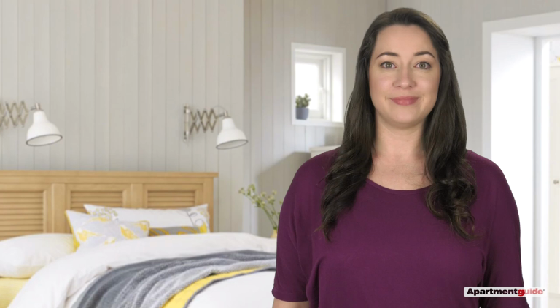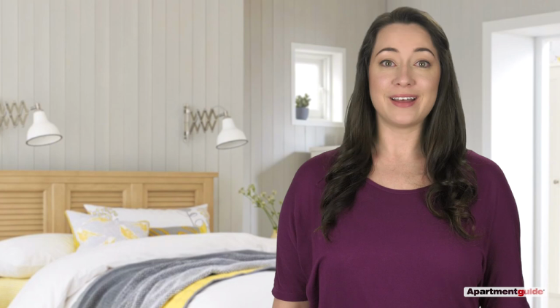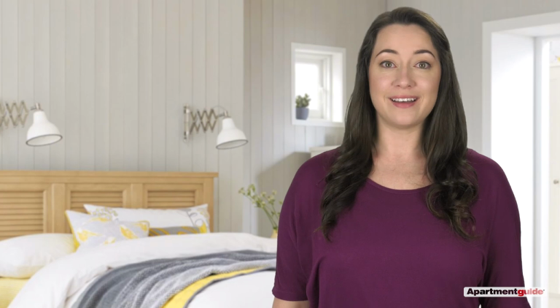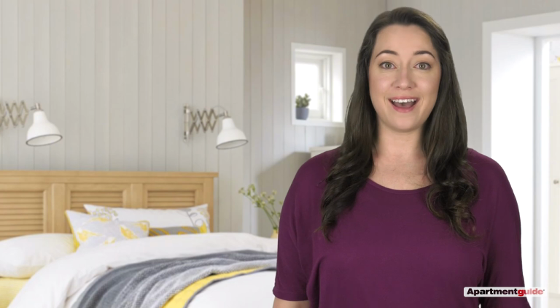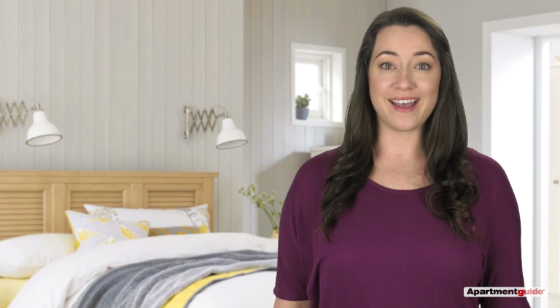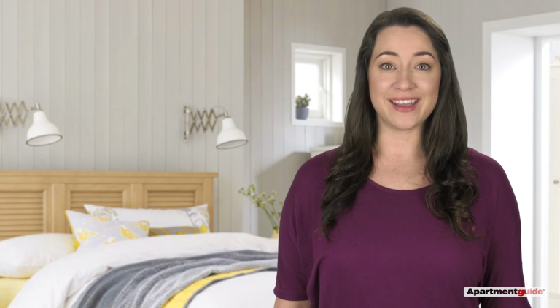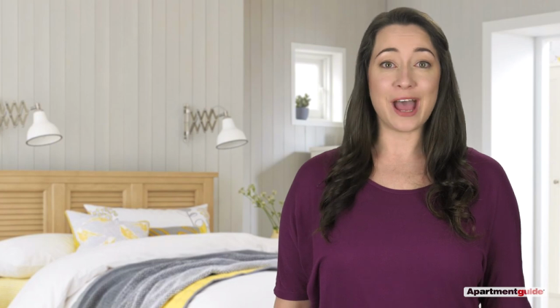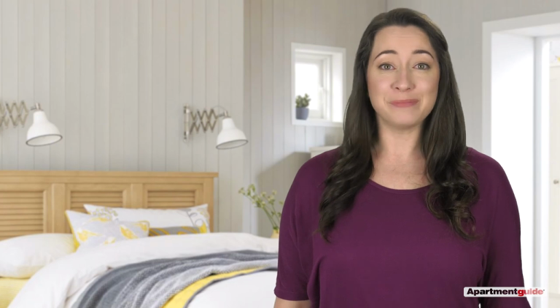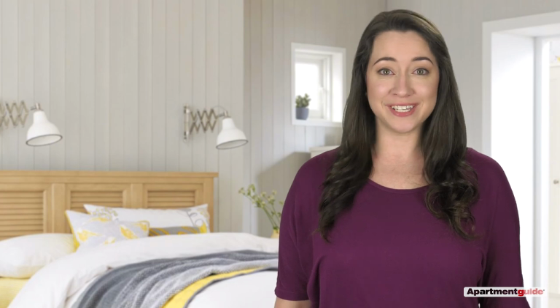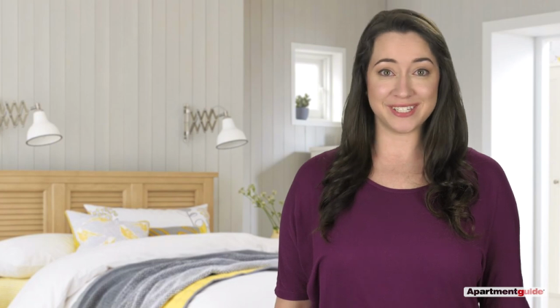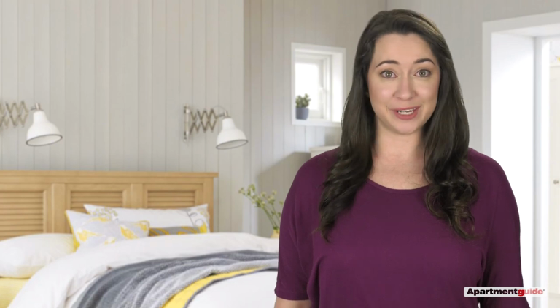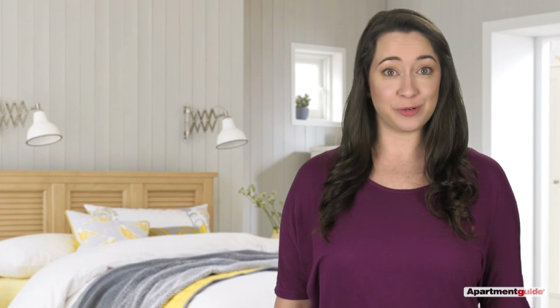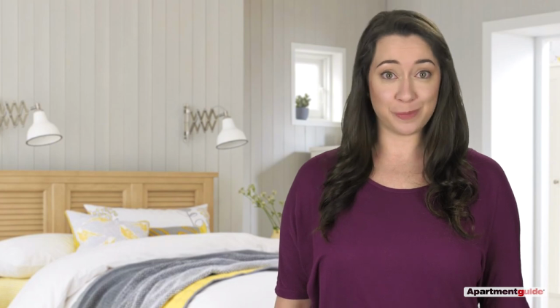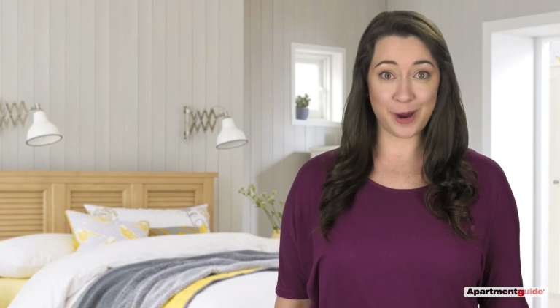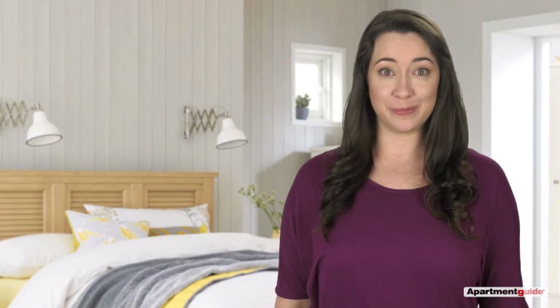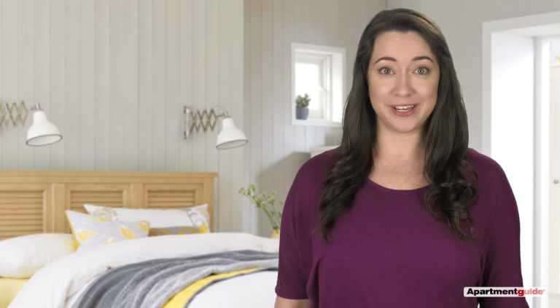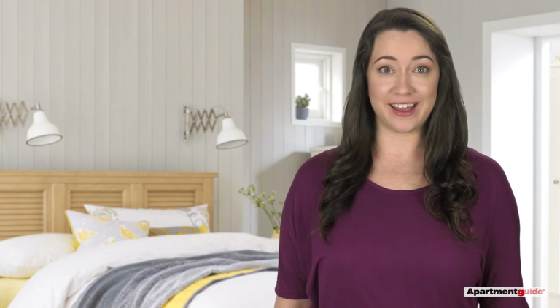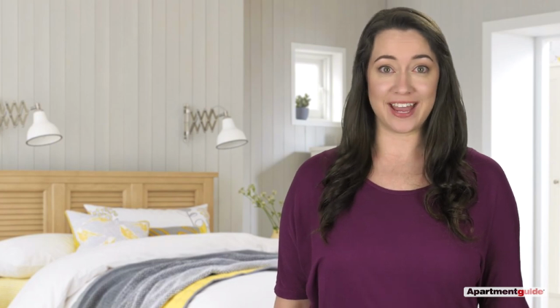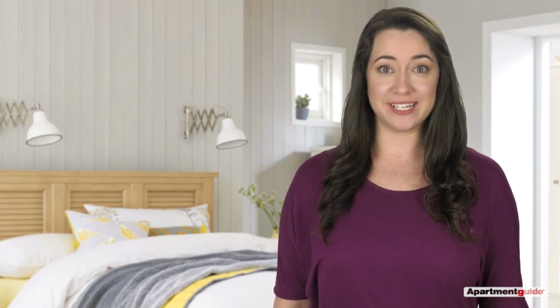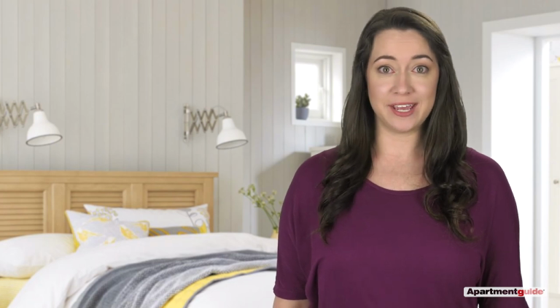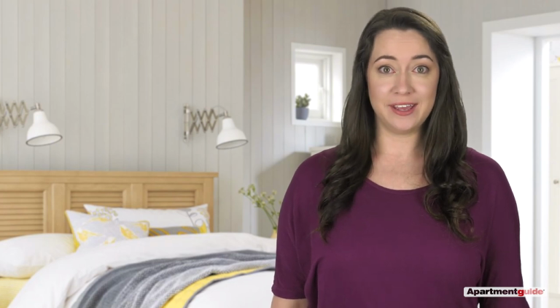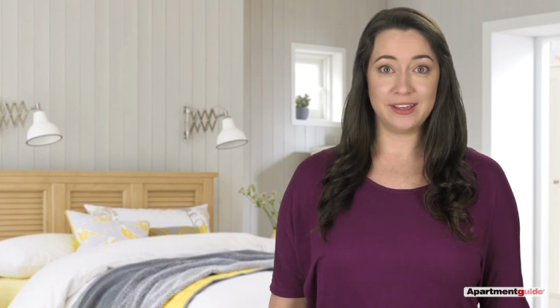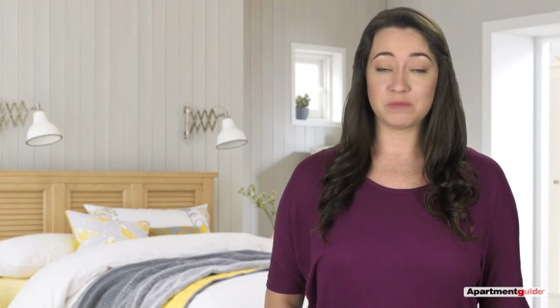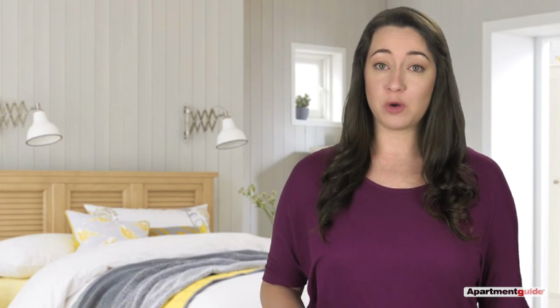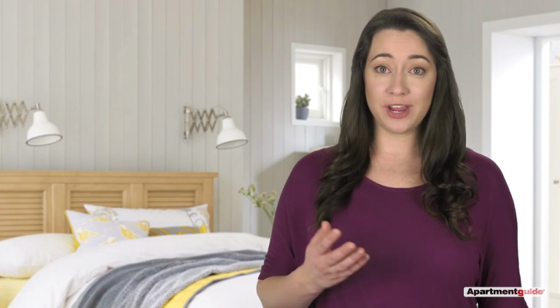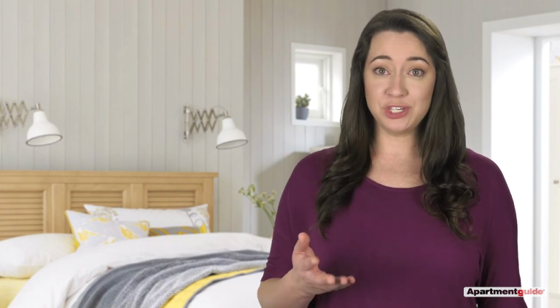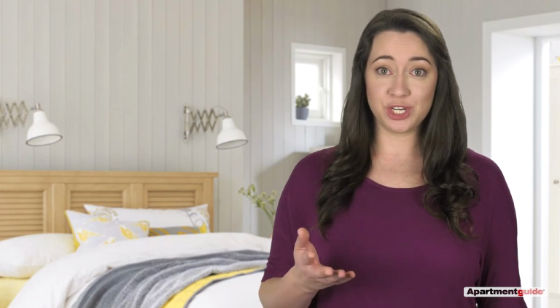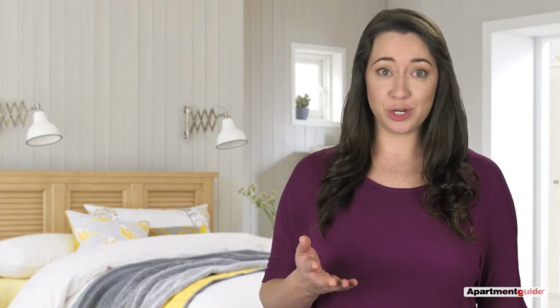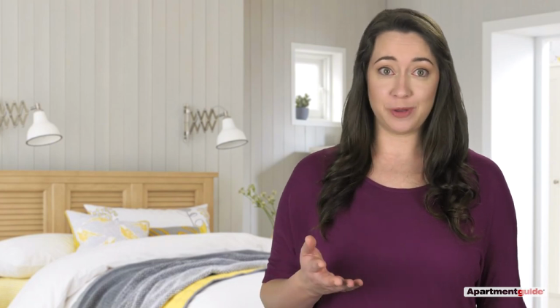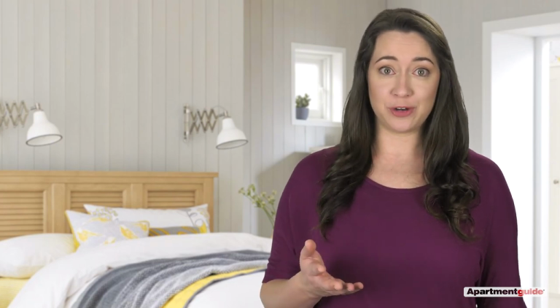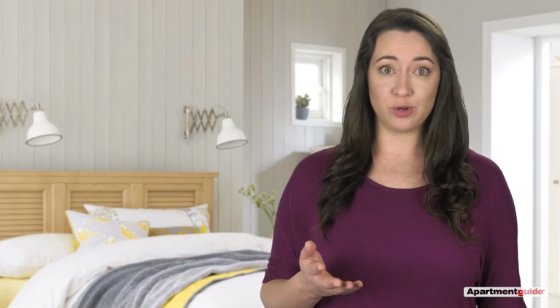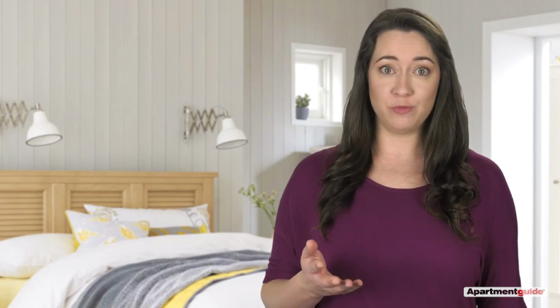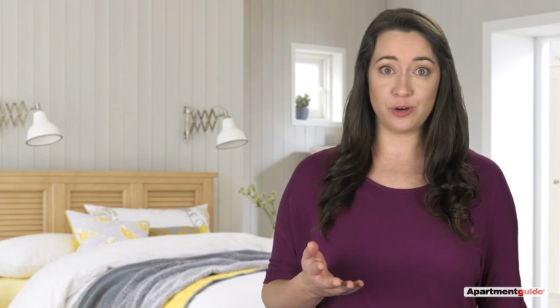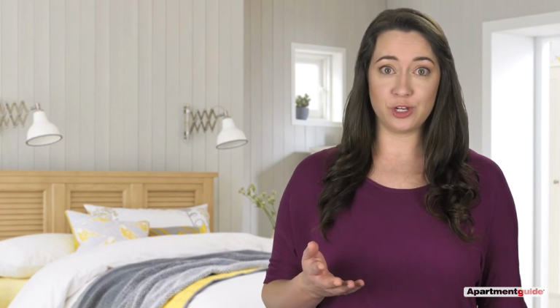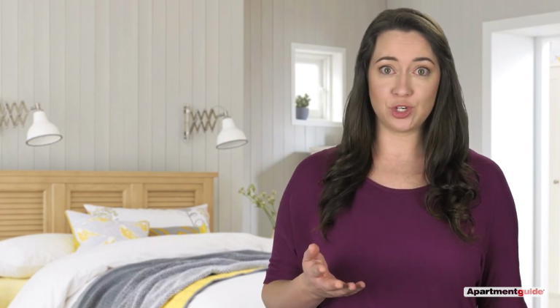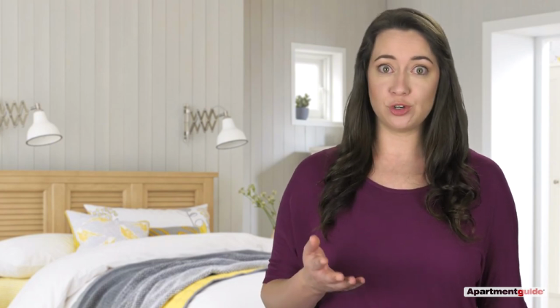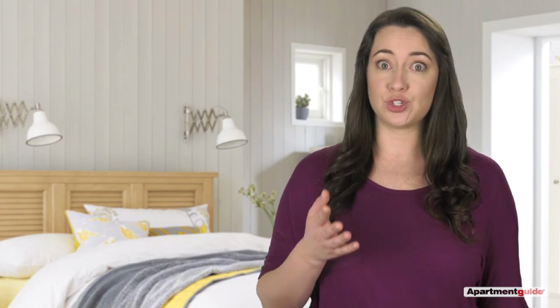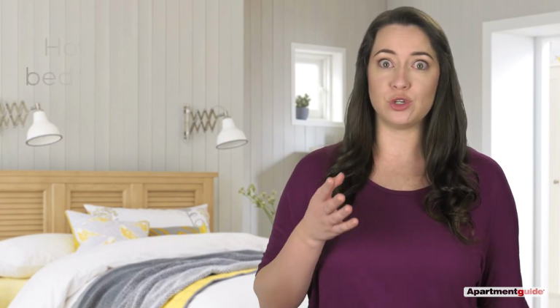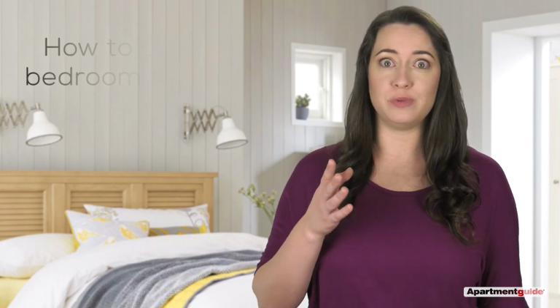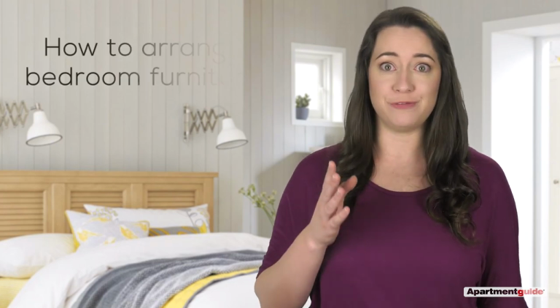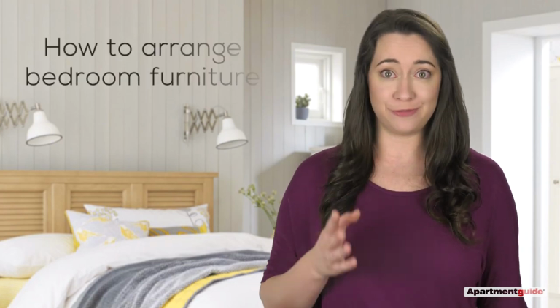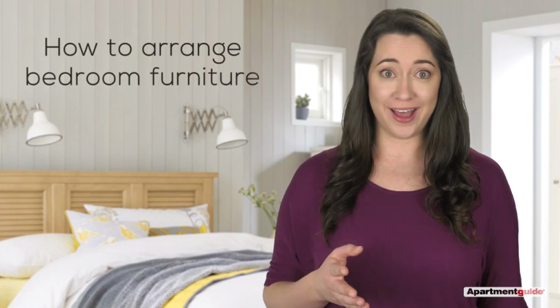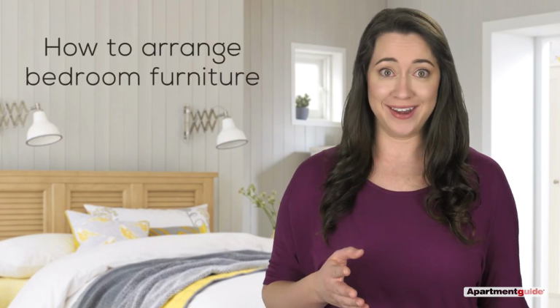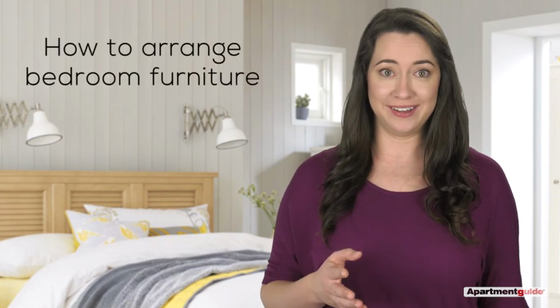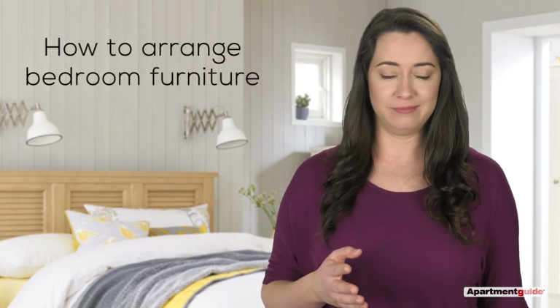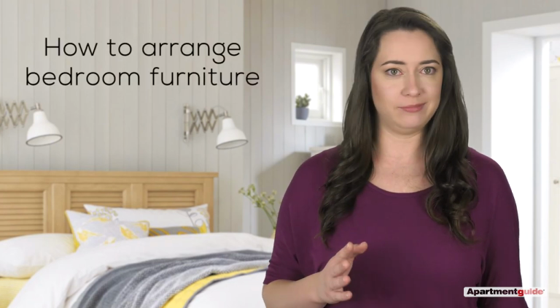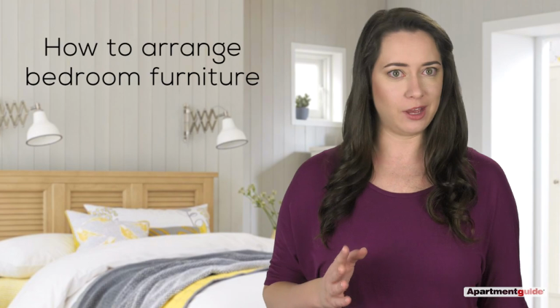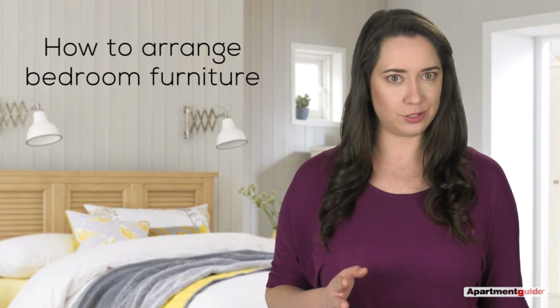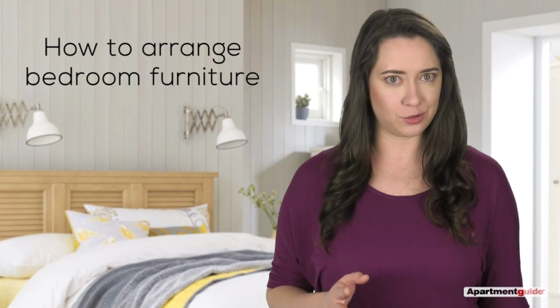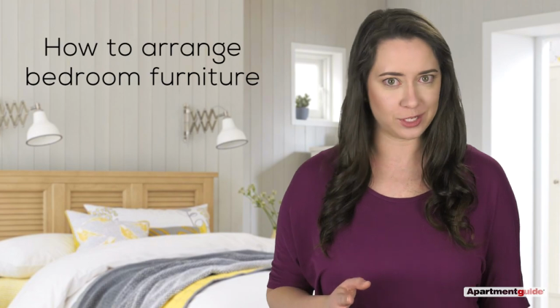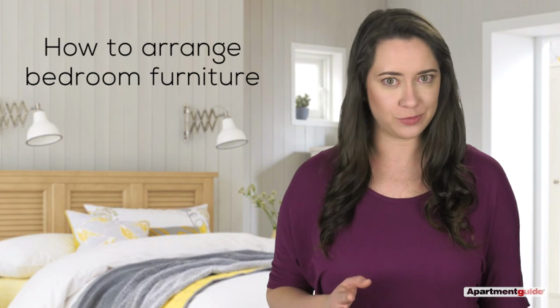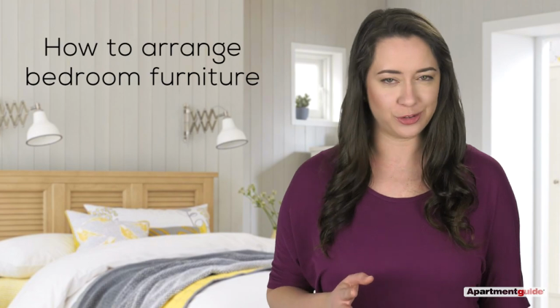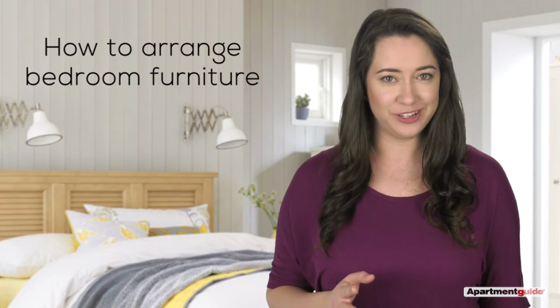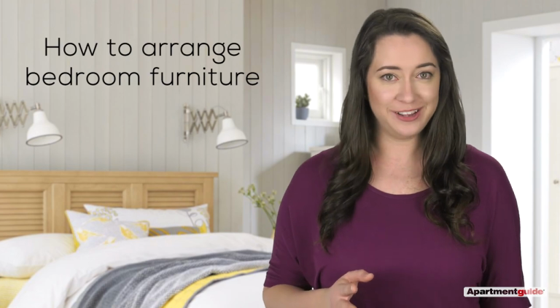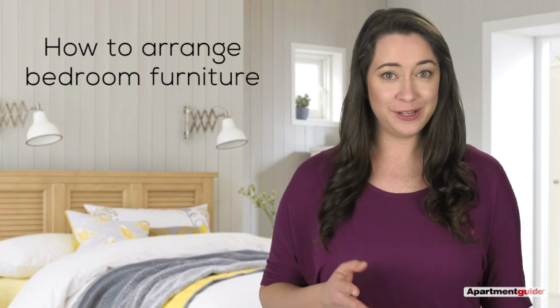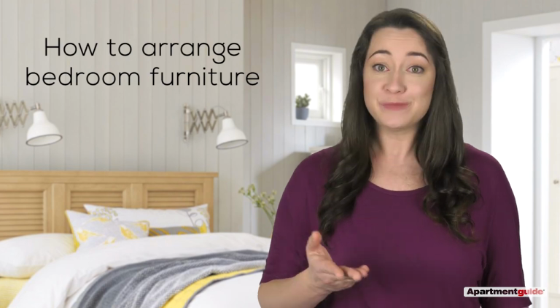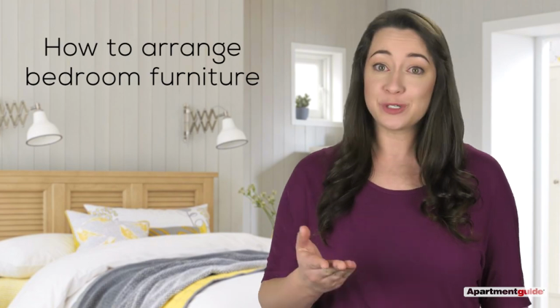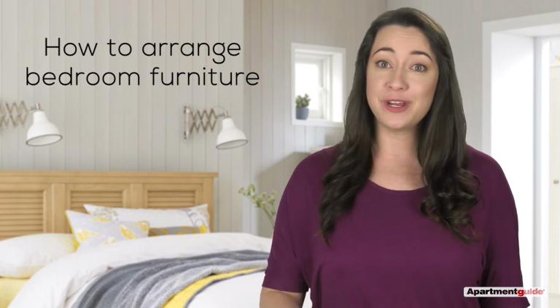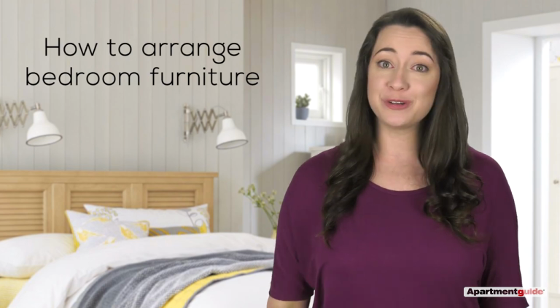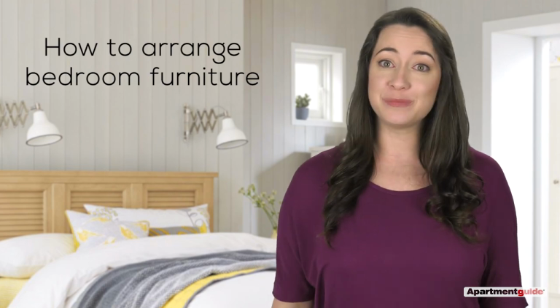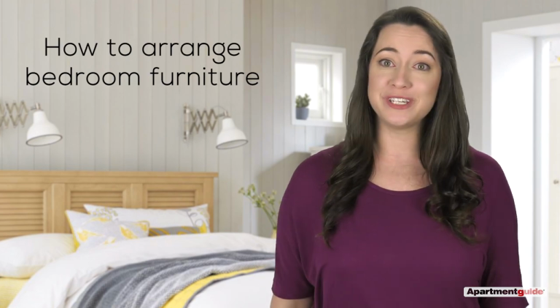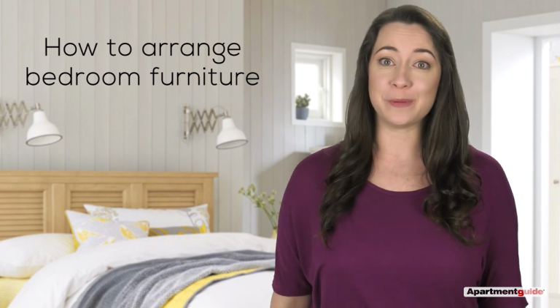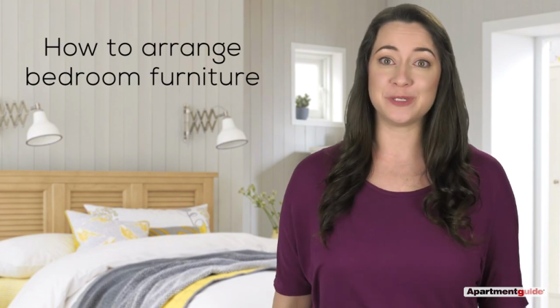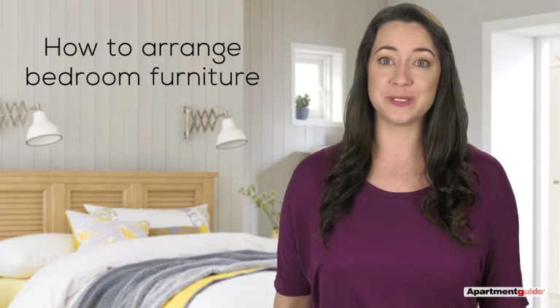Hi, I'm Lindsay with Apartment Guide. Arranging your bedroom furniture should be fun, not stressful. So here are some tips.